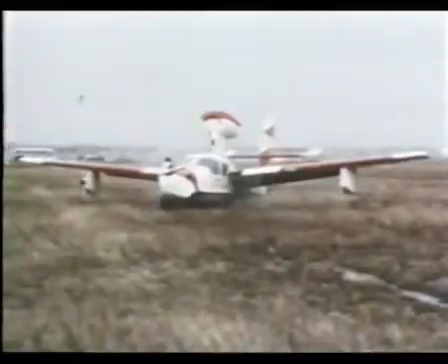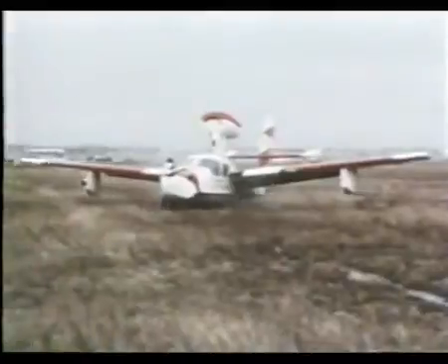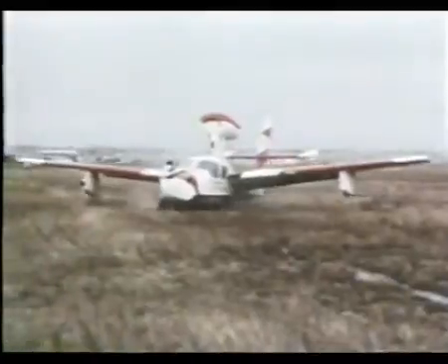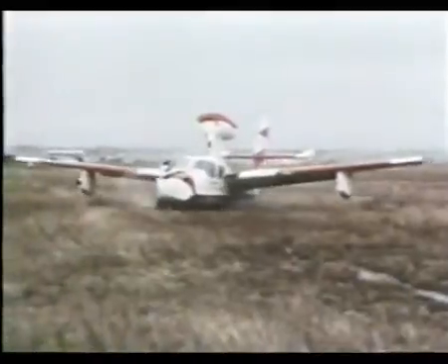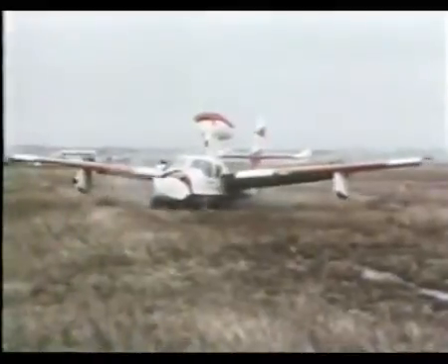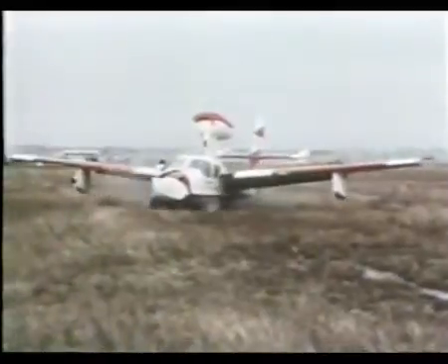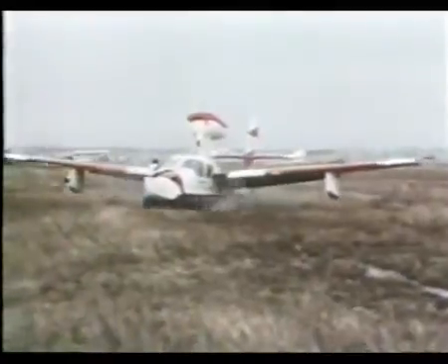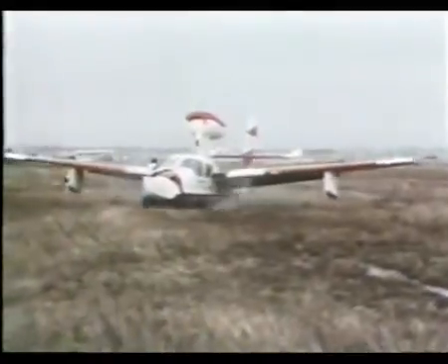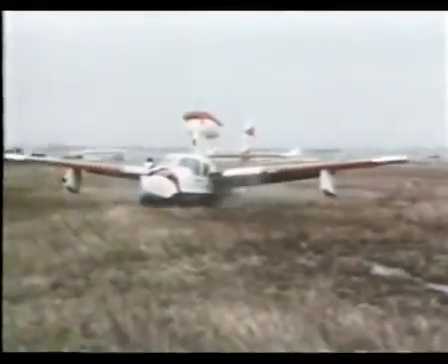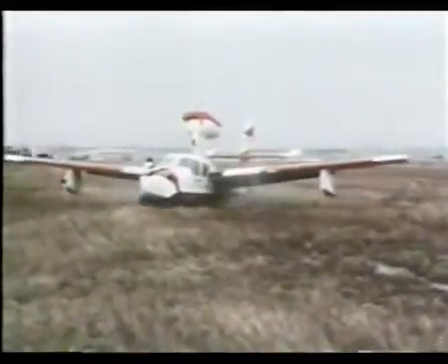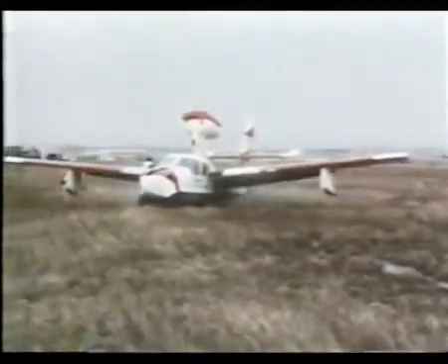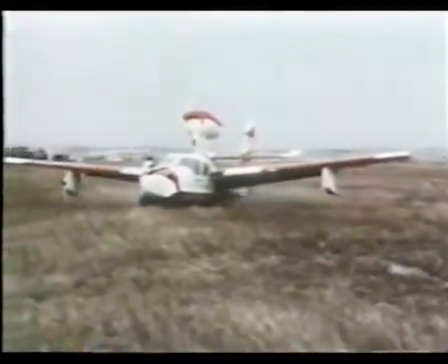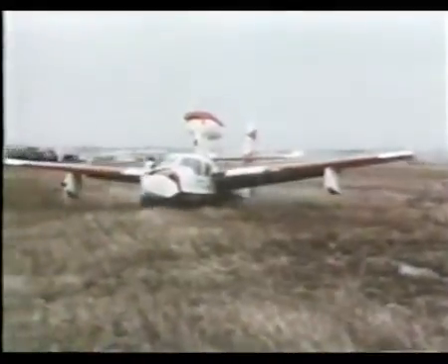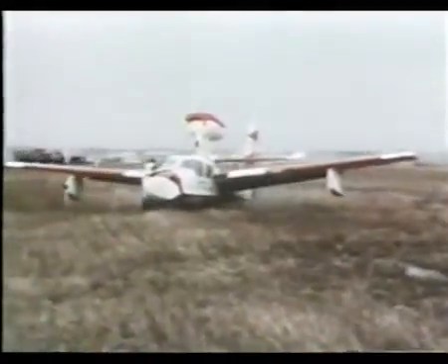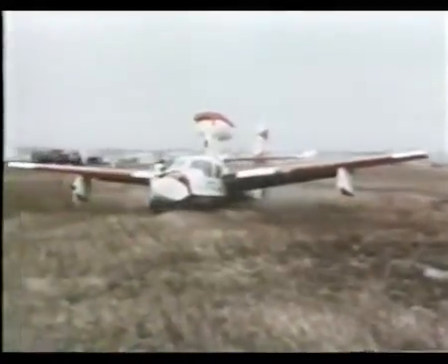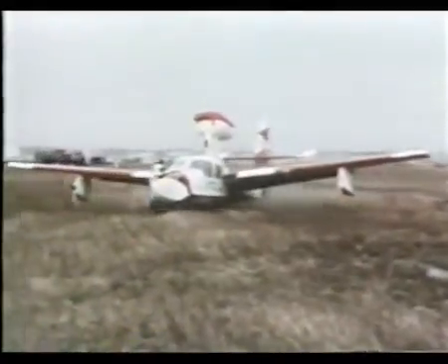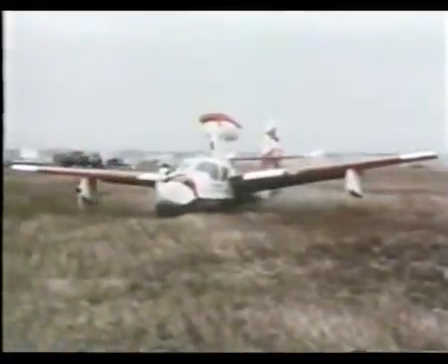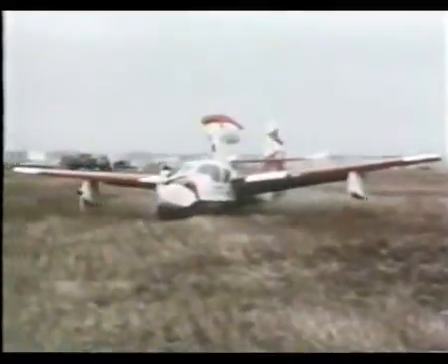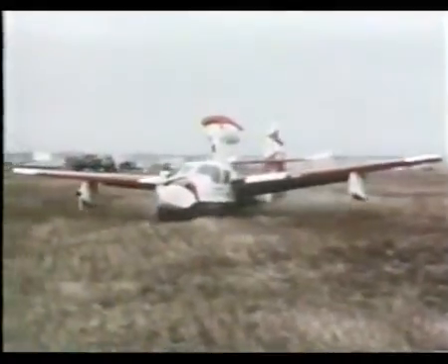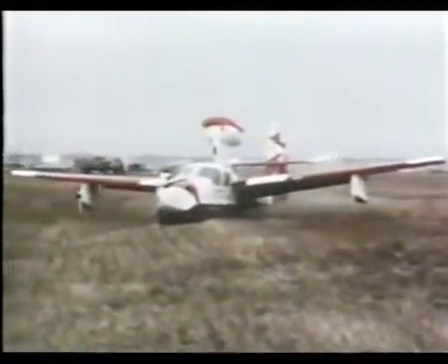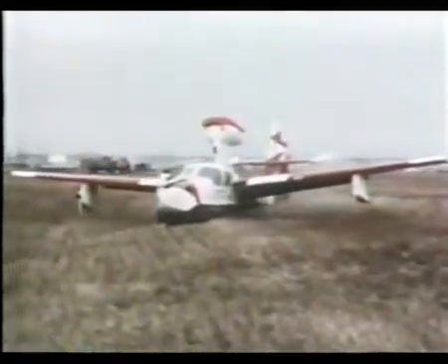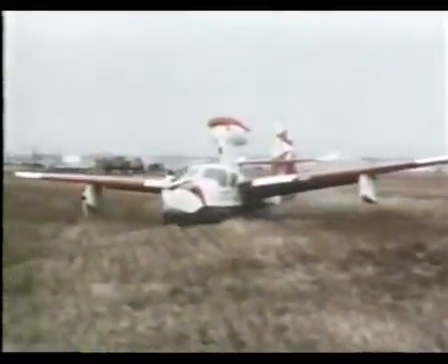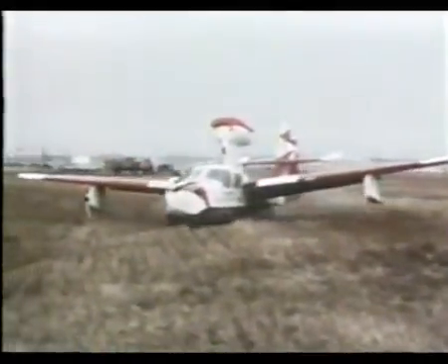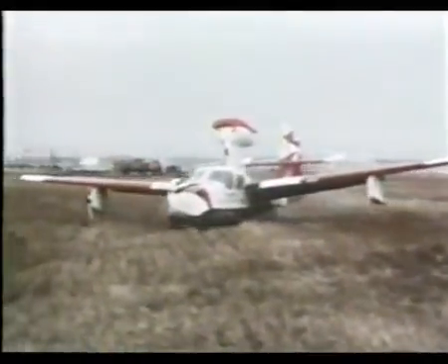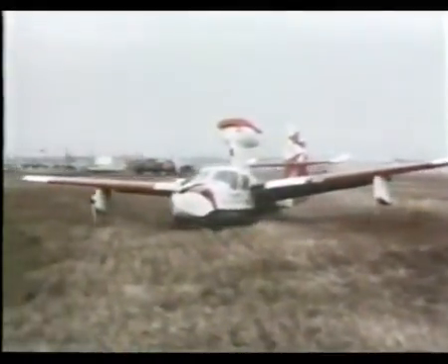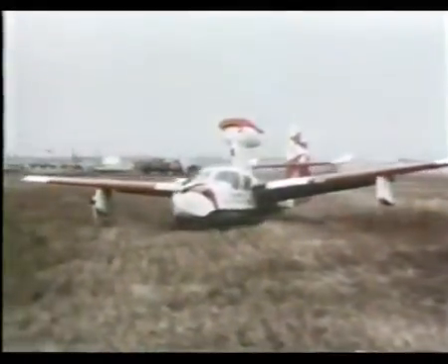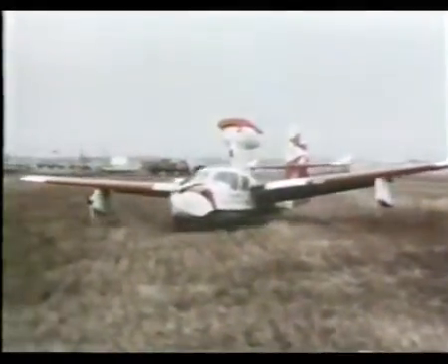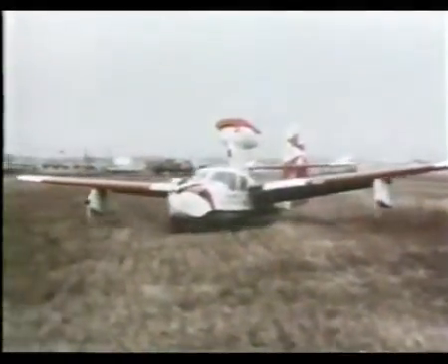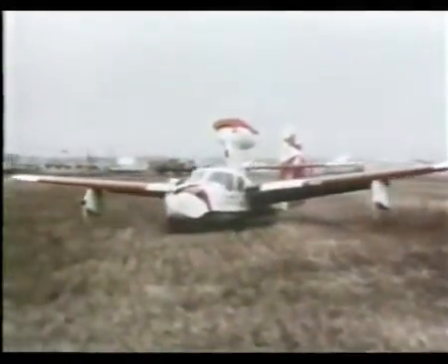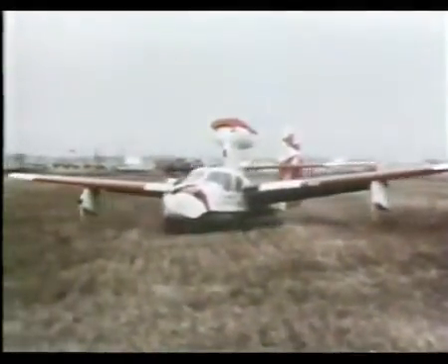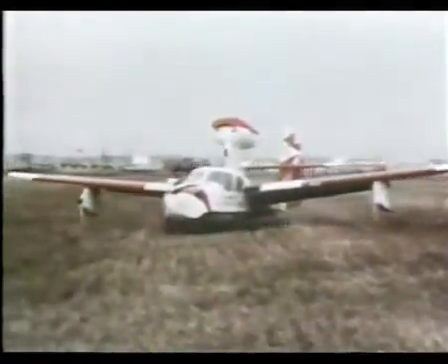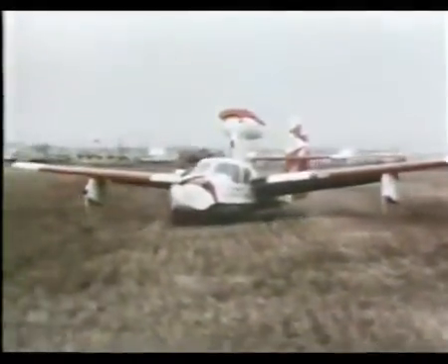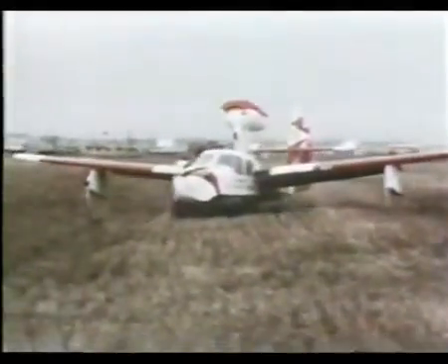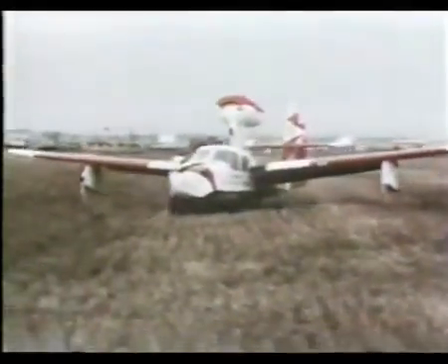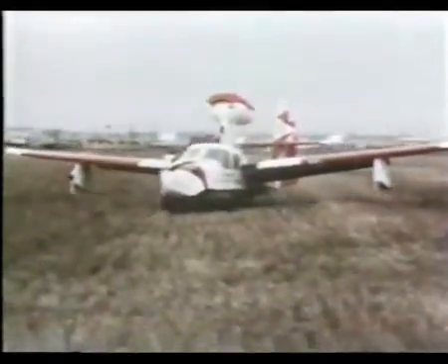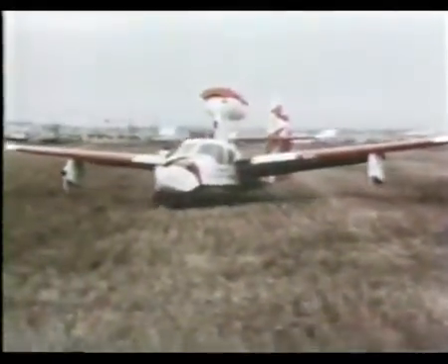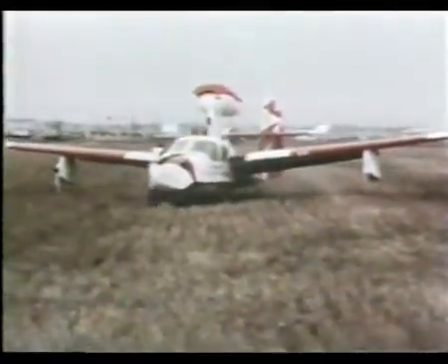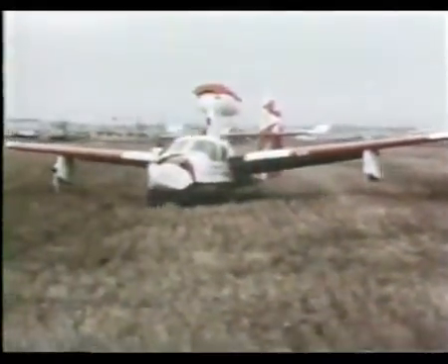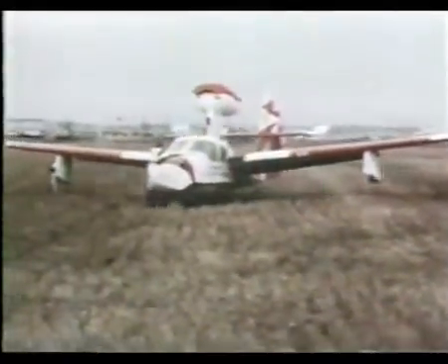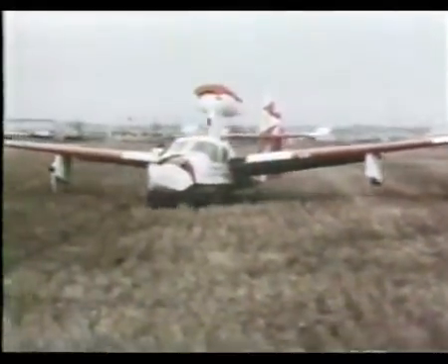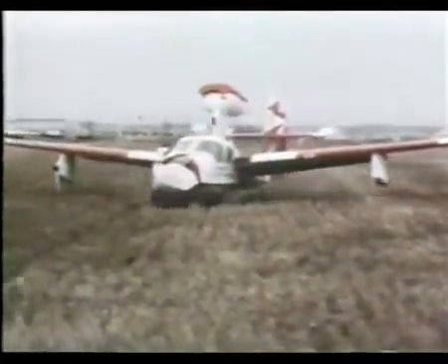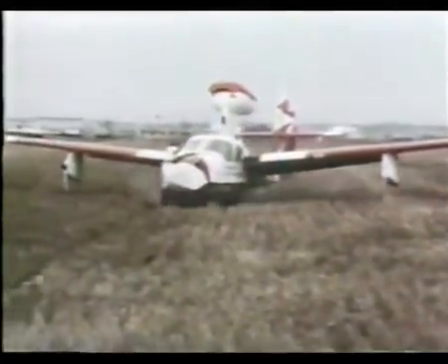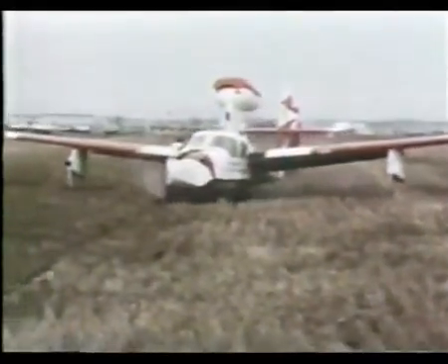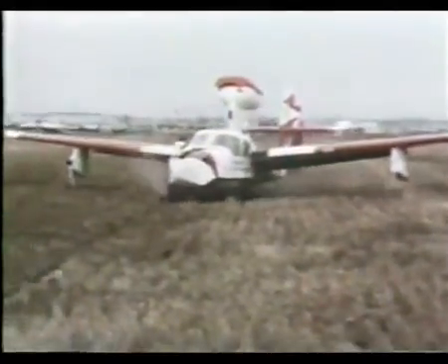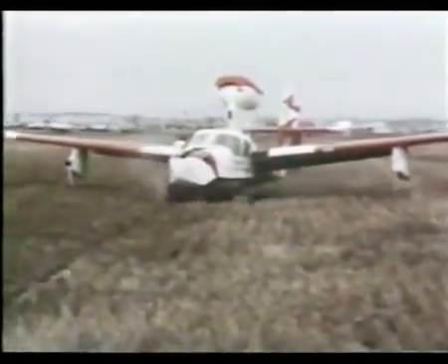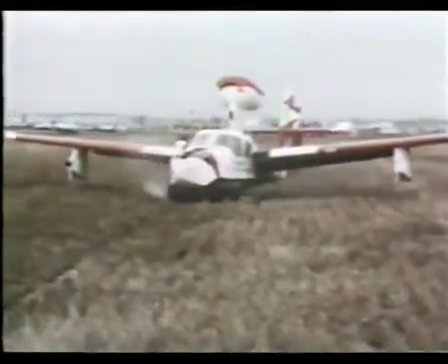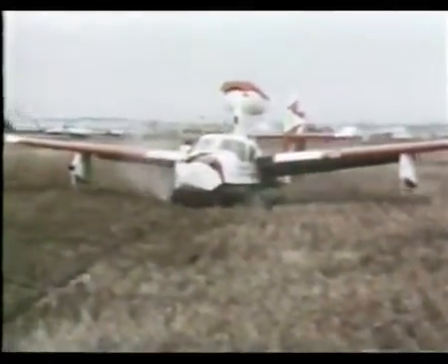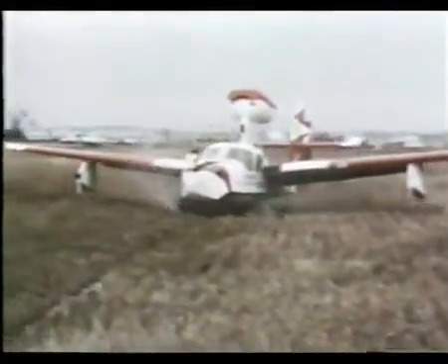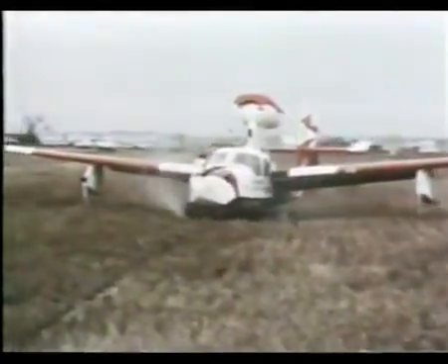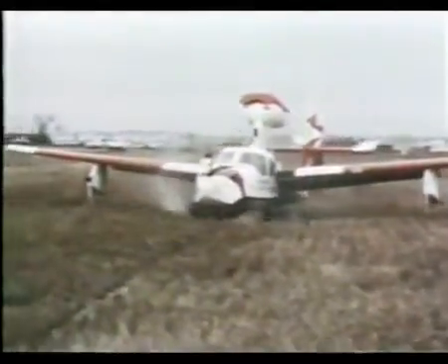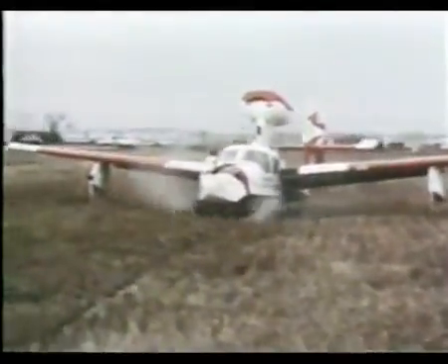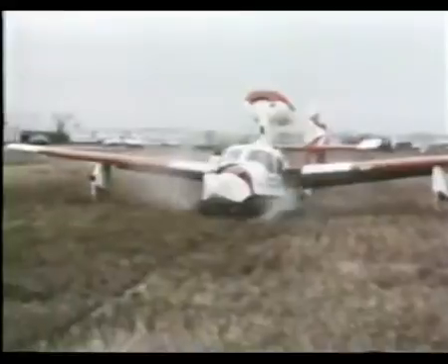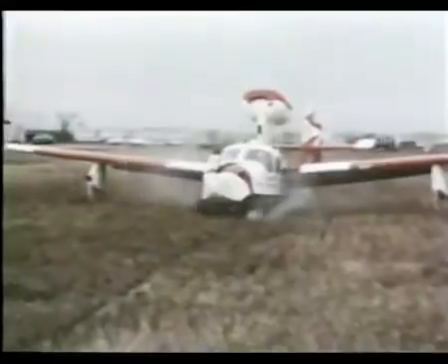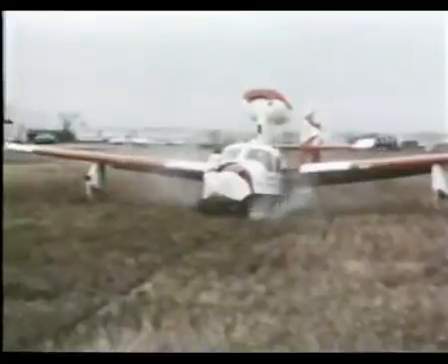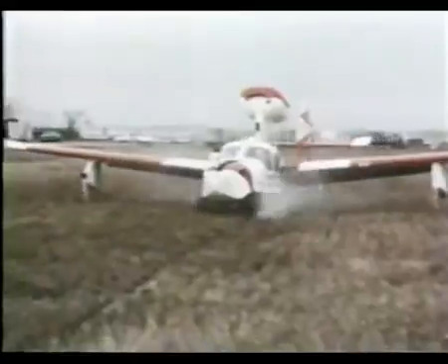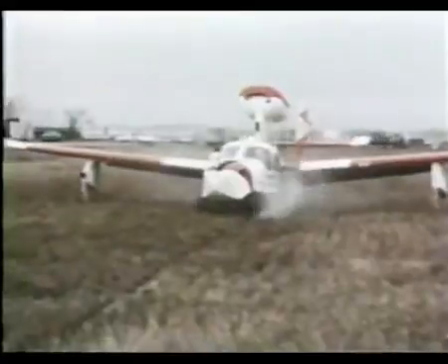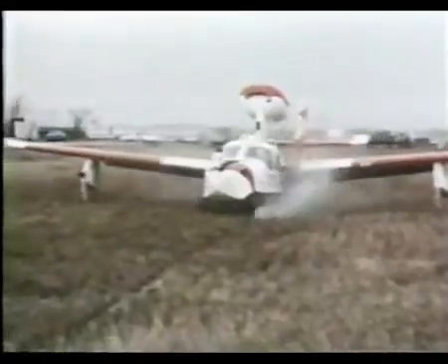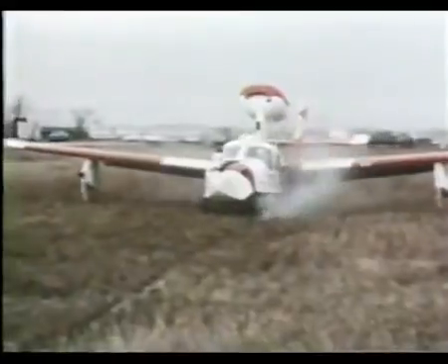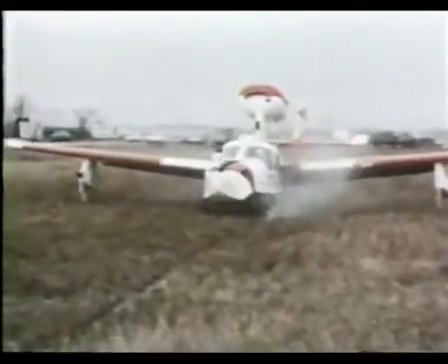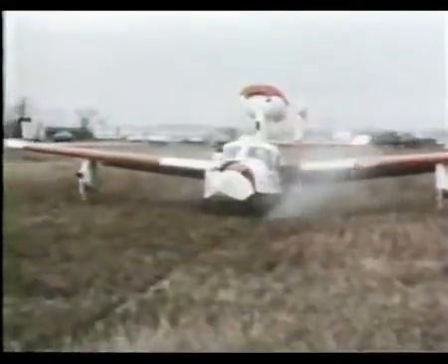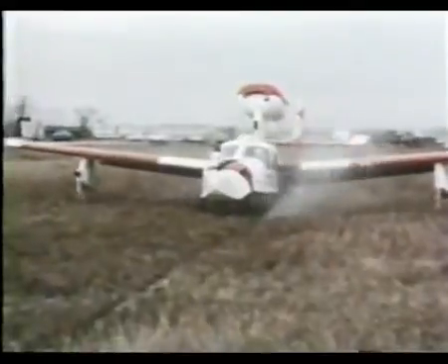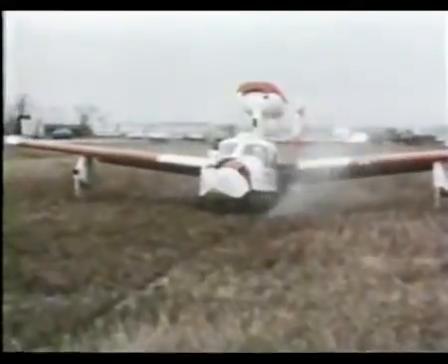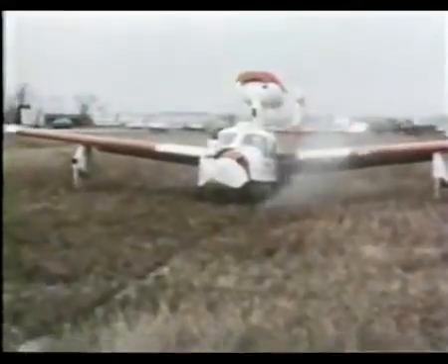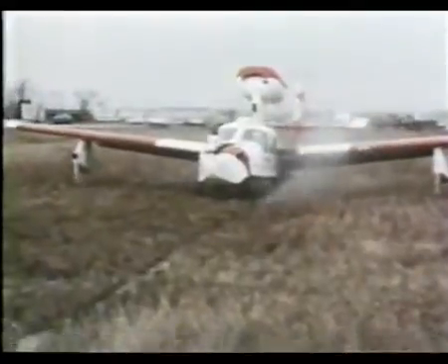Even though Earl's concept worked well, it never went into production, and the $97,000 experiment was canceled.